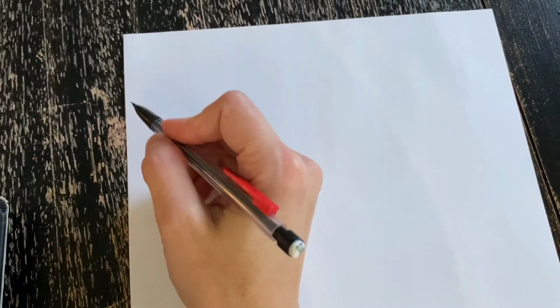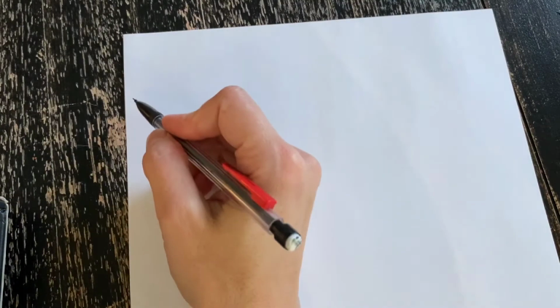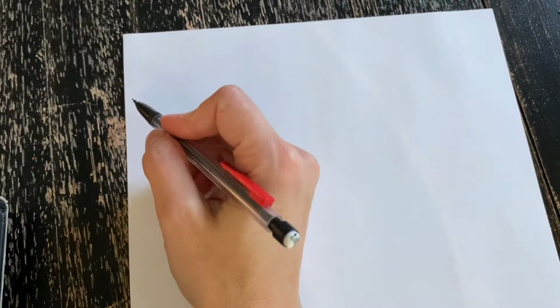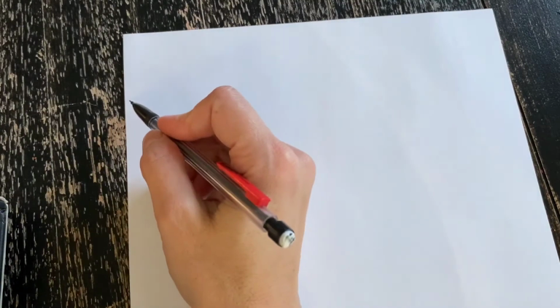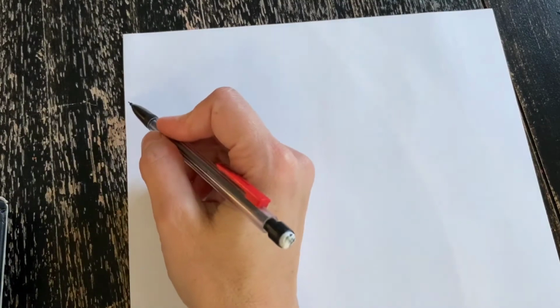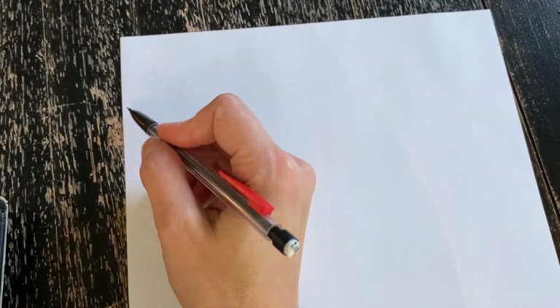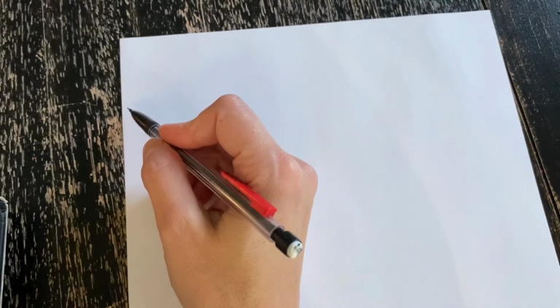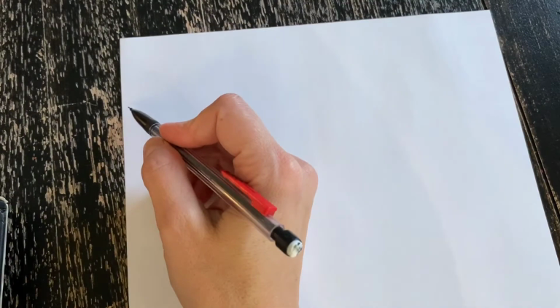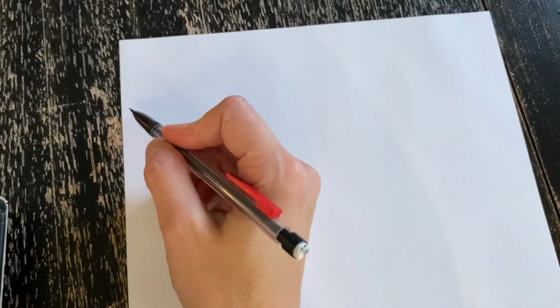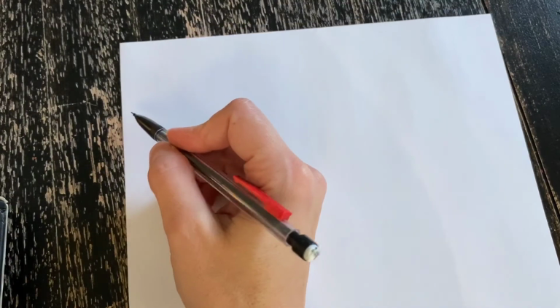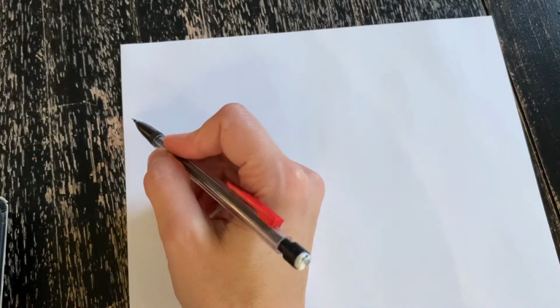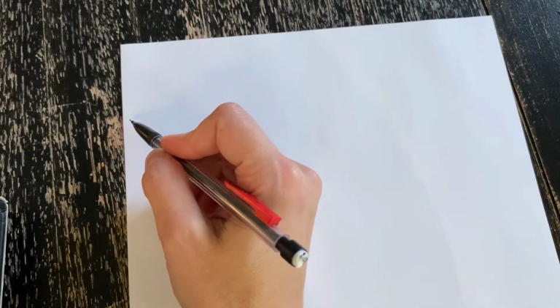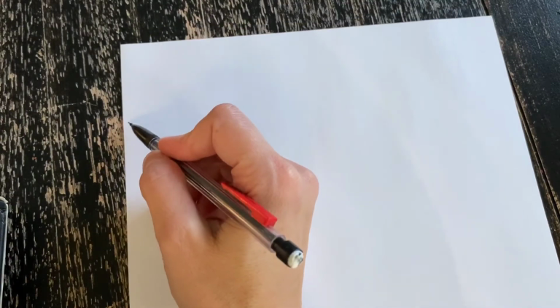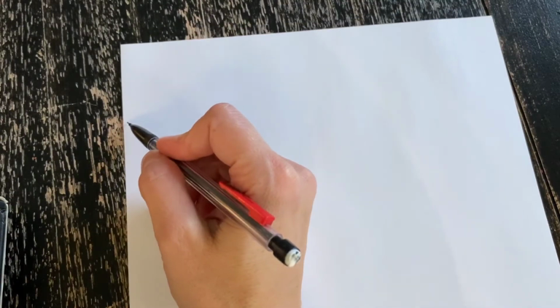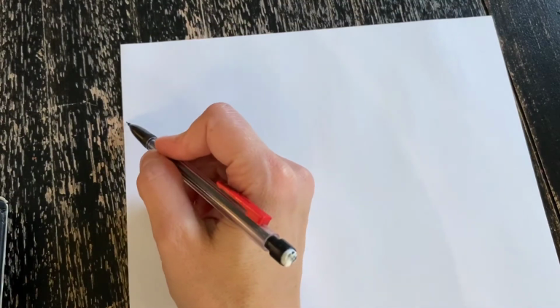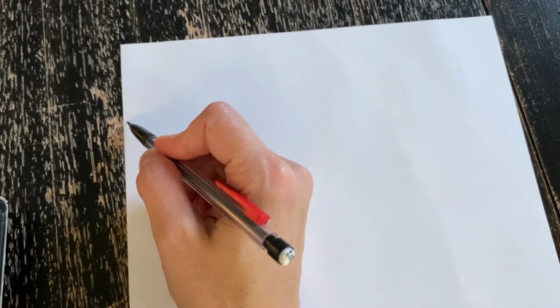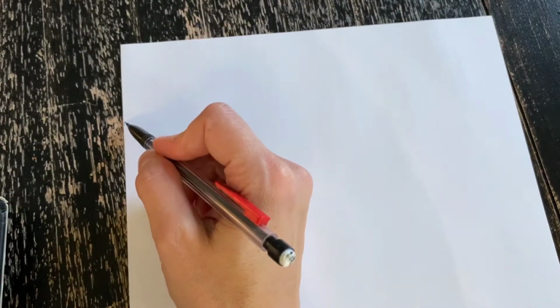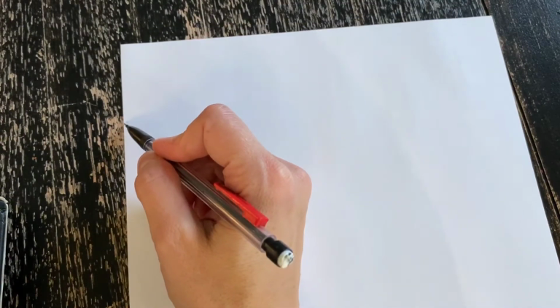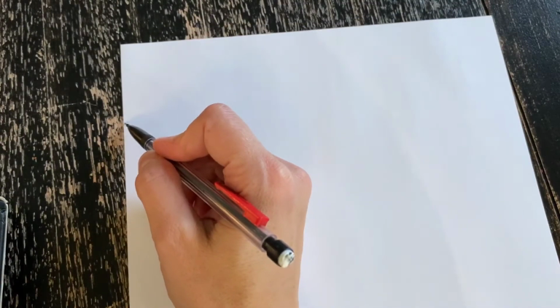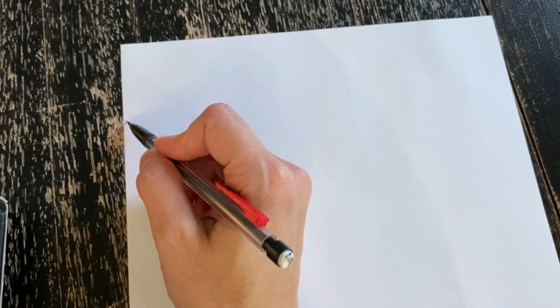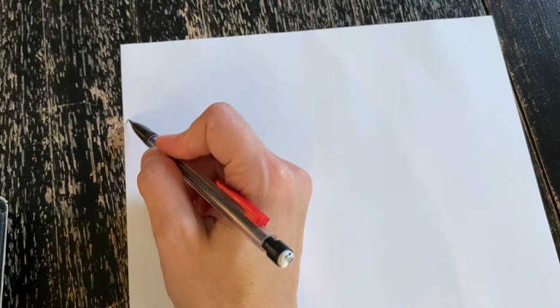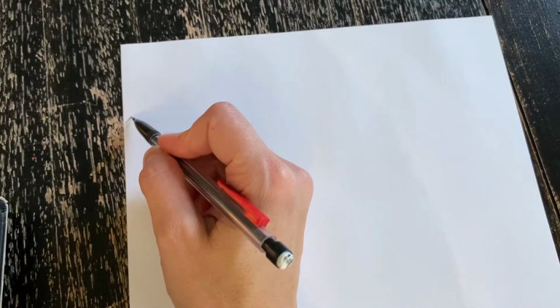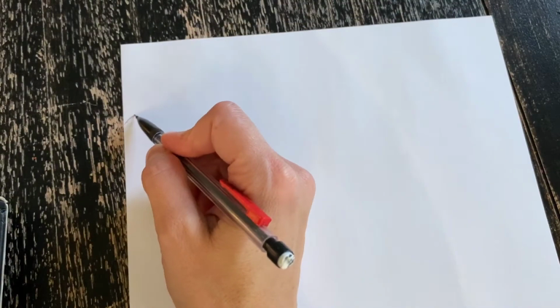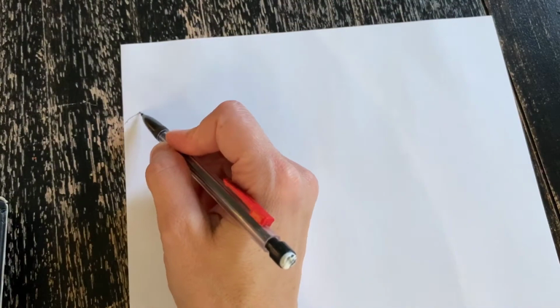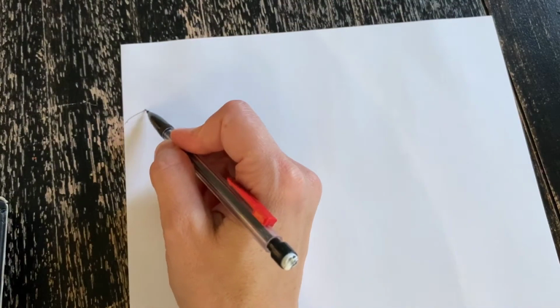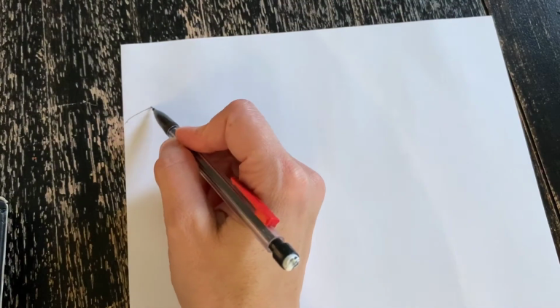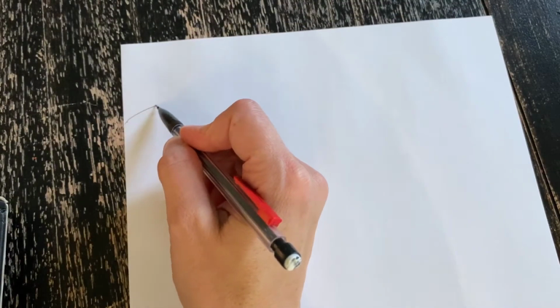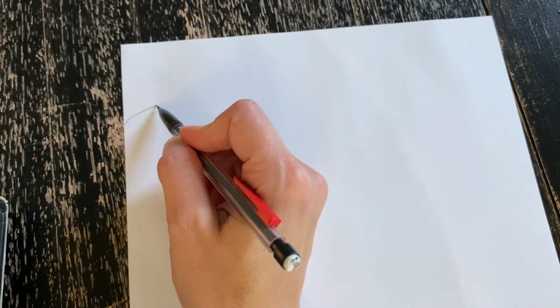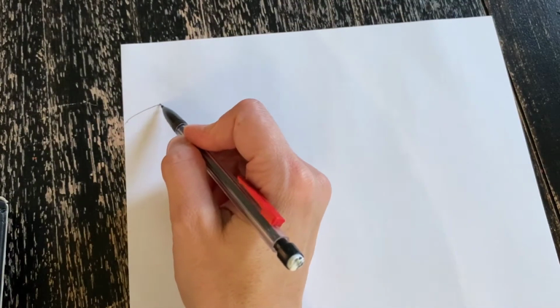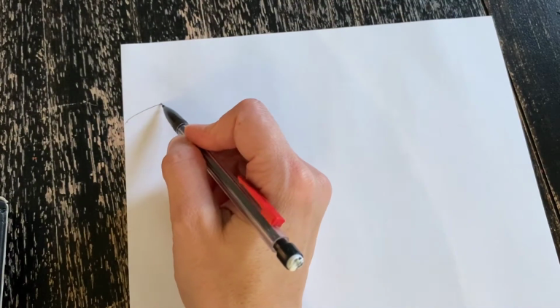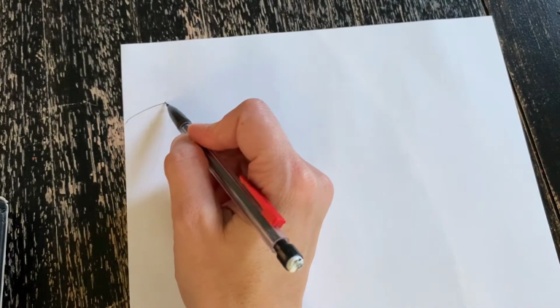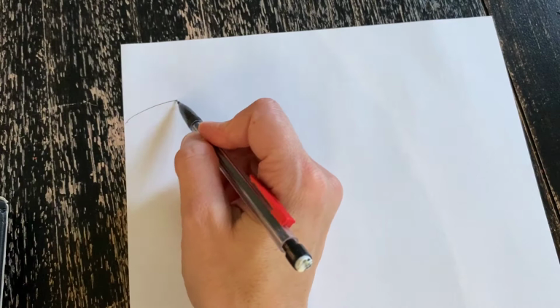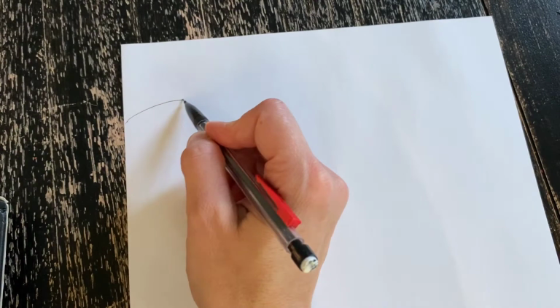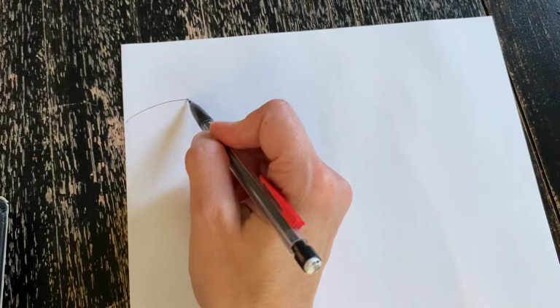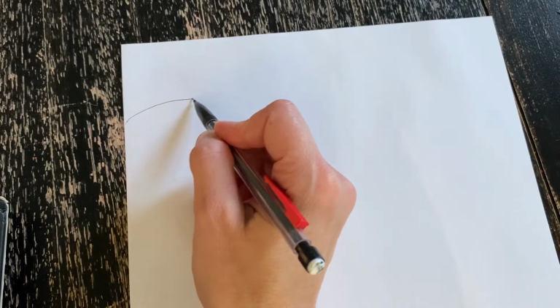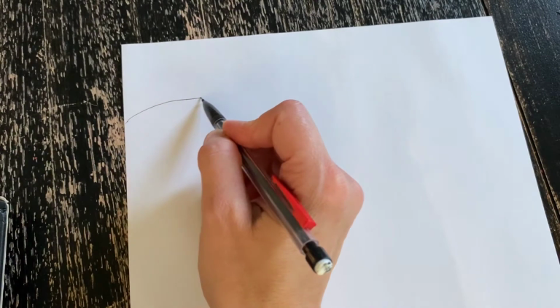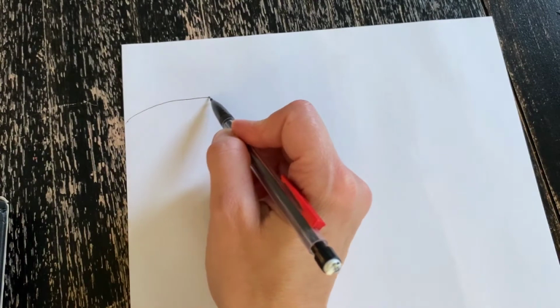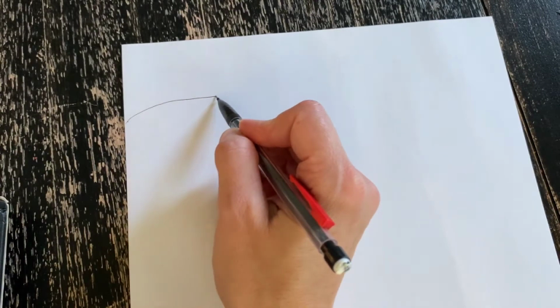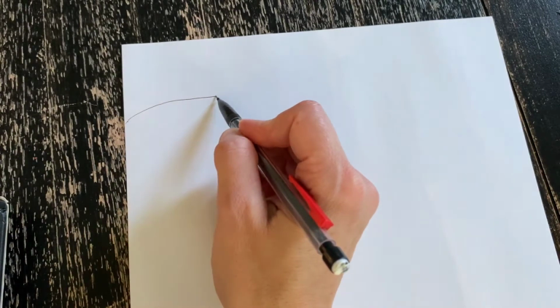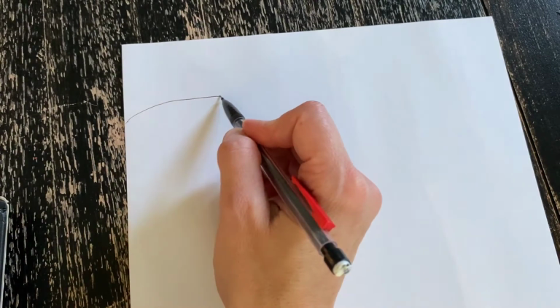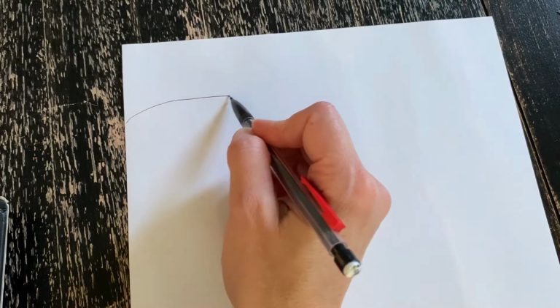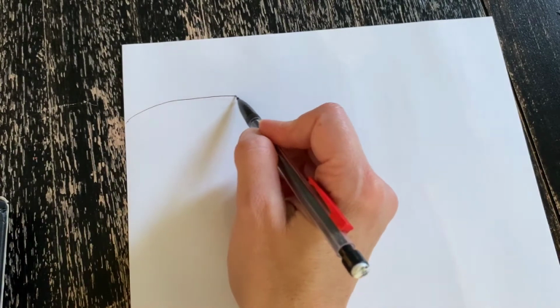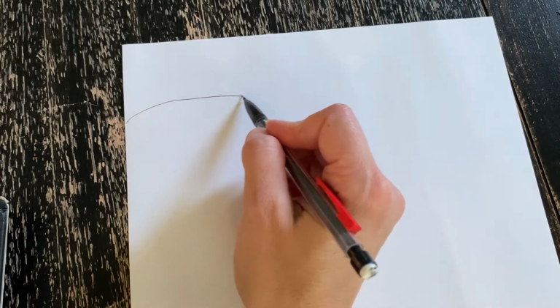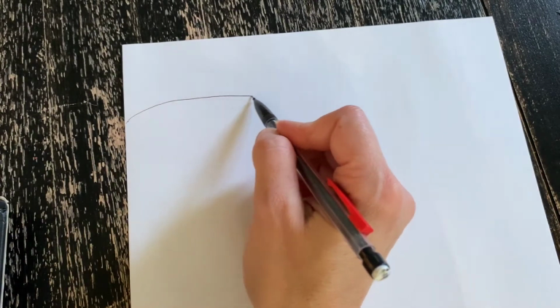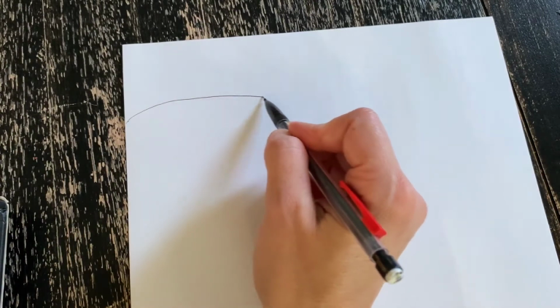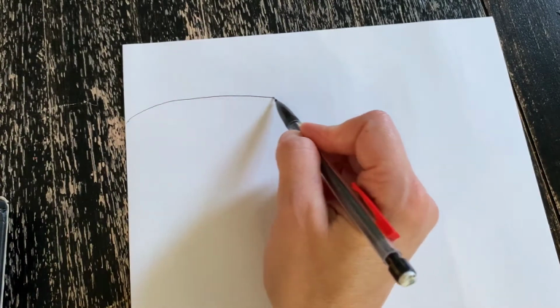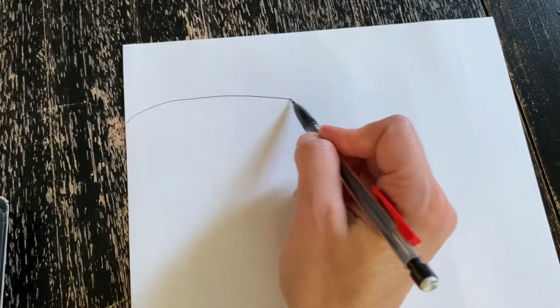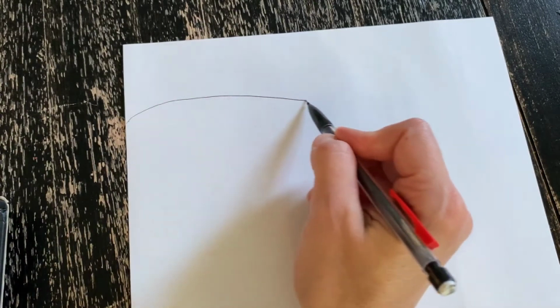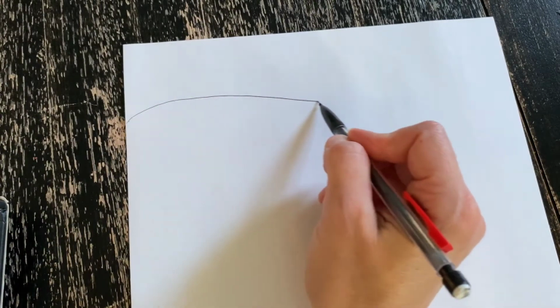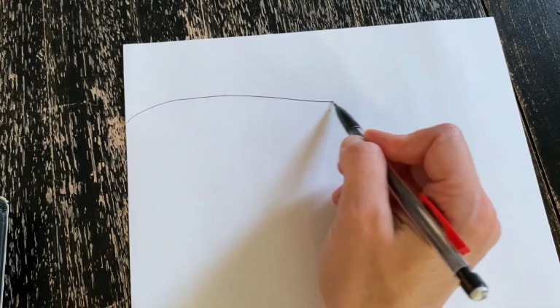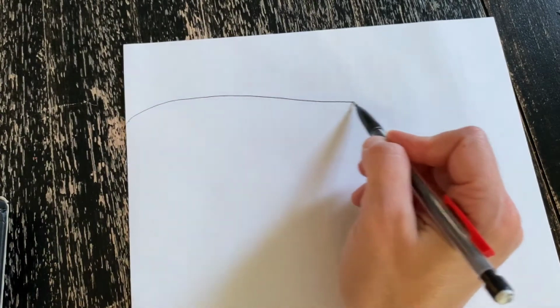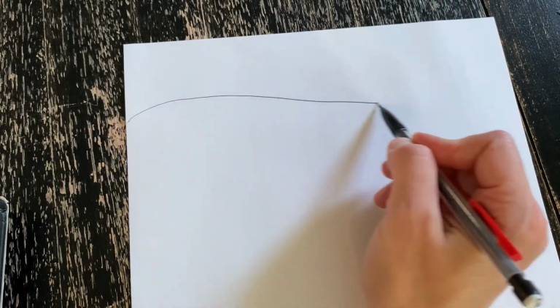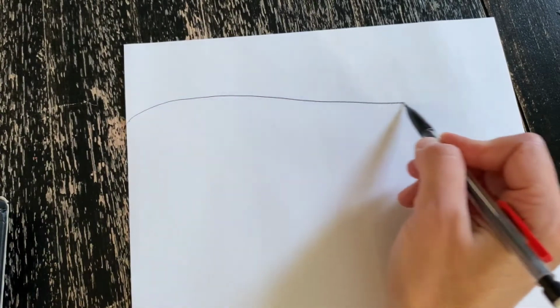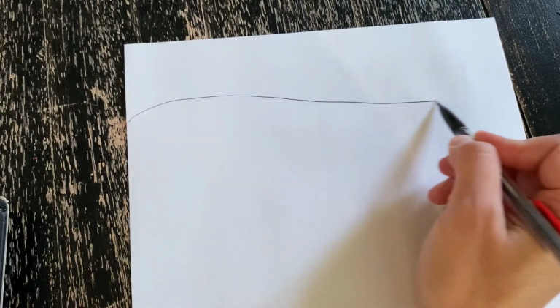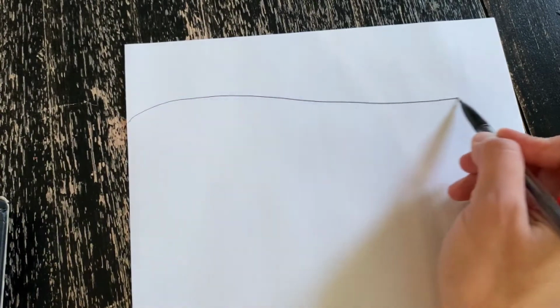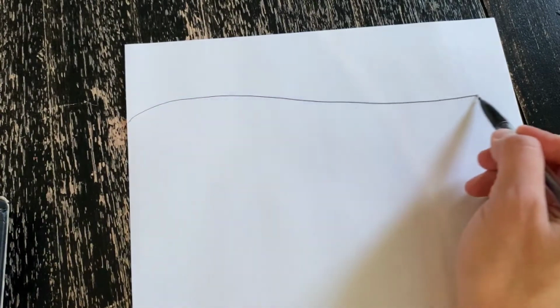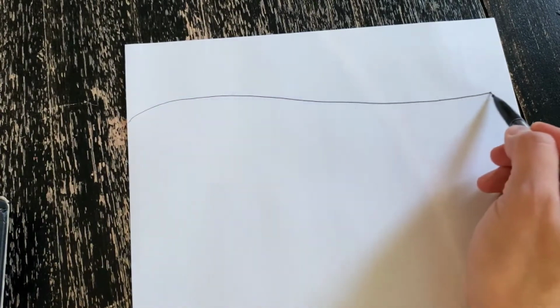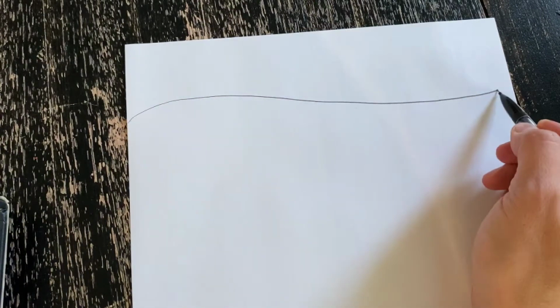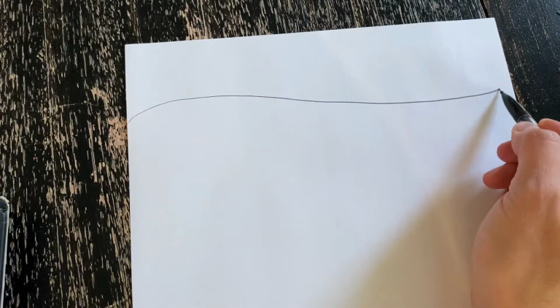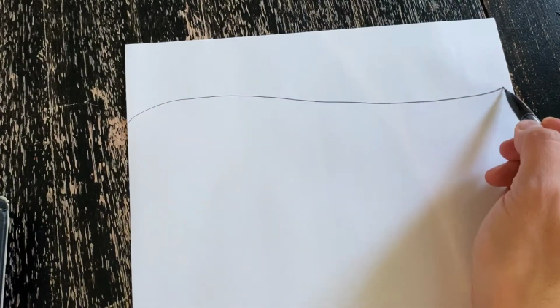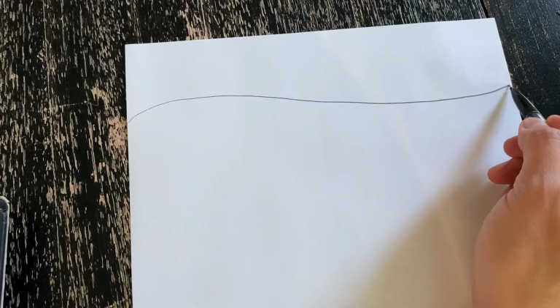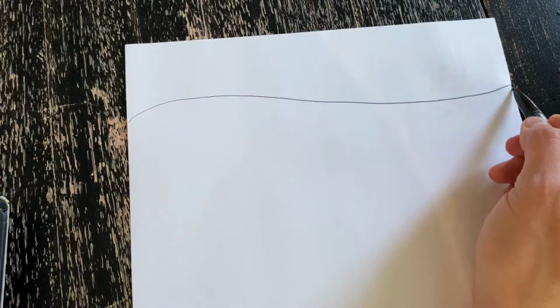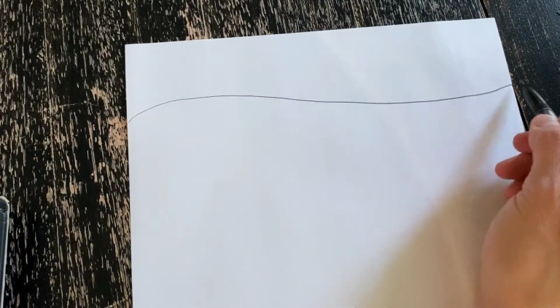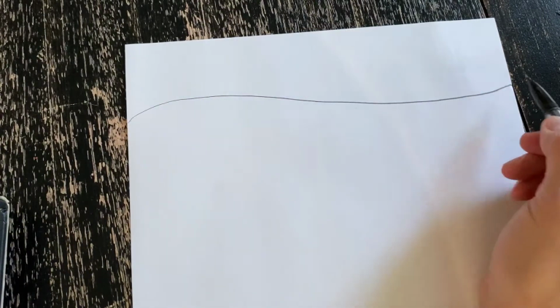What you're going to need is a piece of paper, a pencil, and something to color with. Crayons will work.